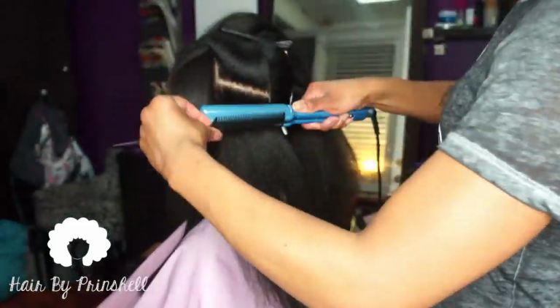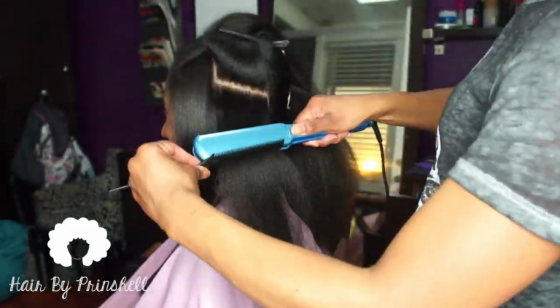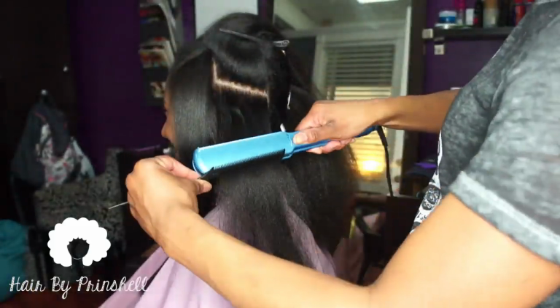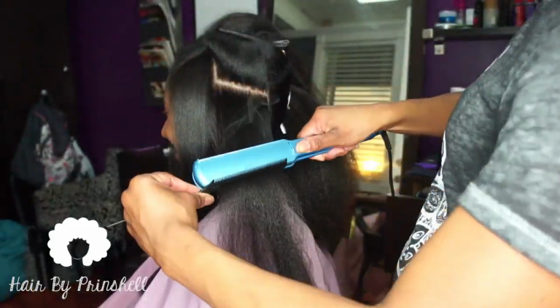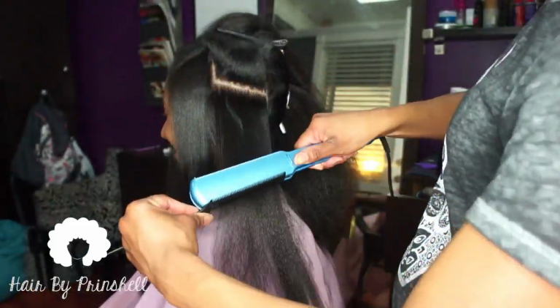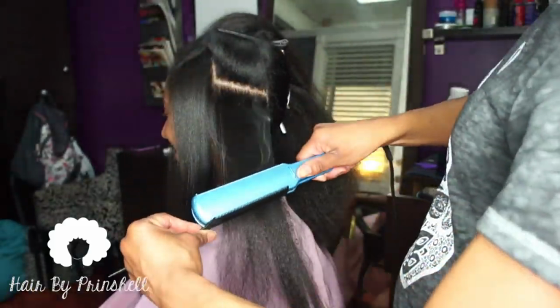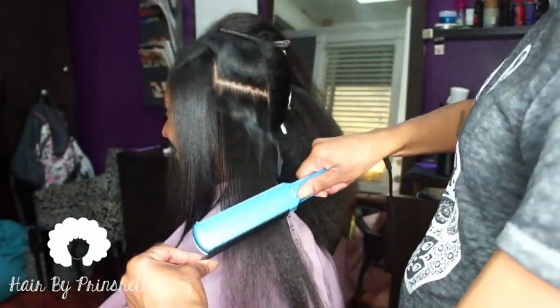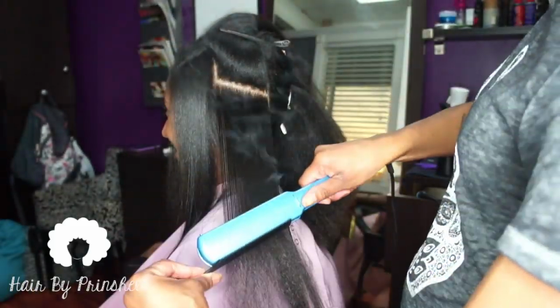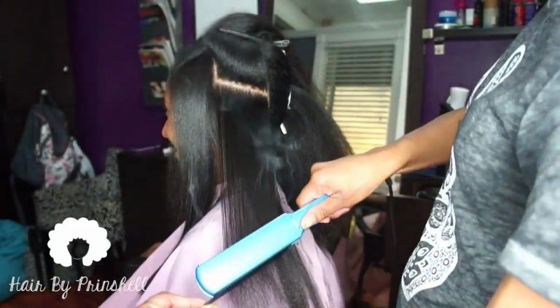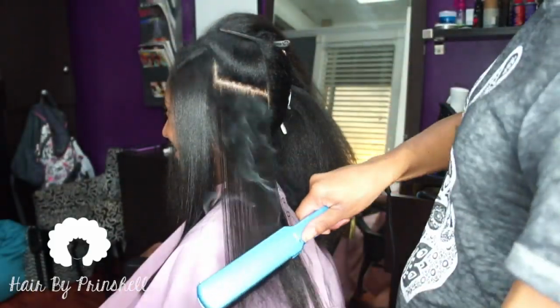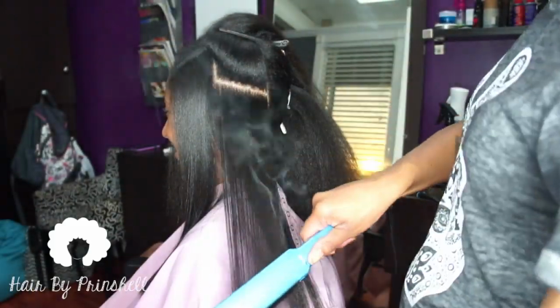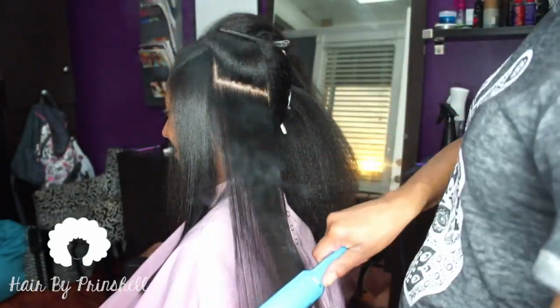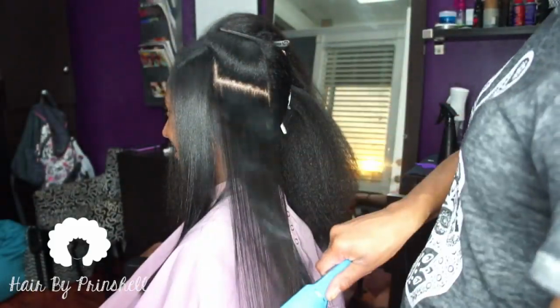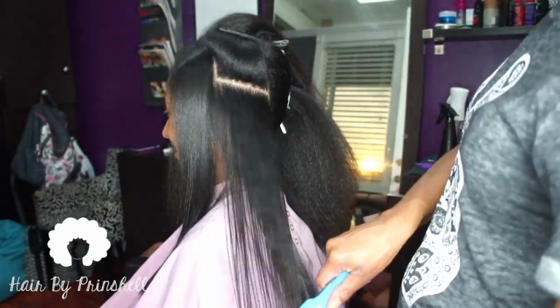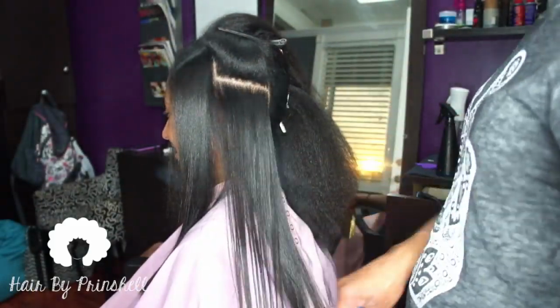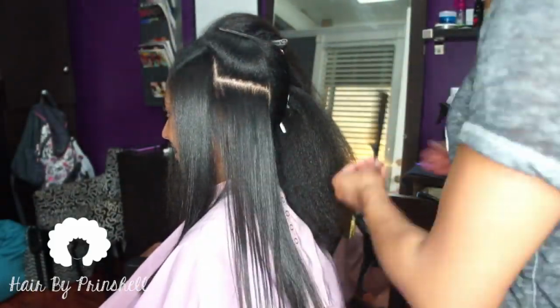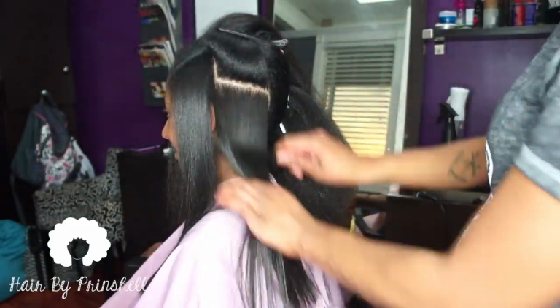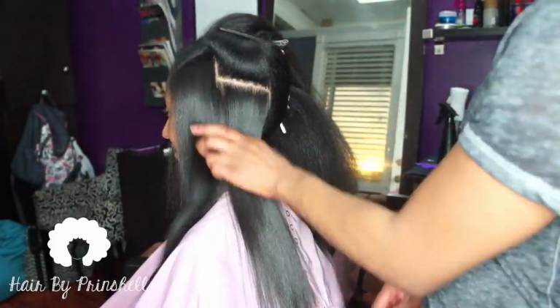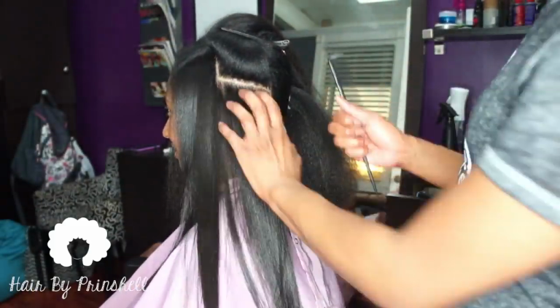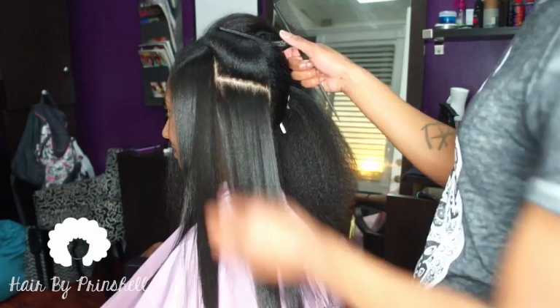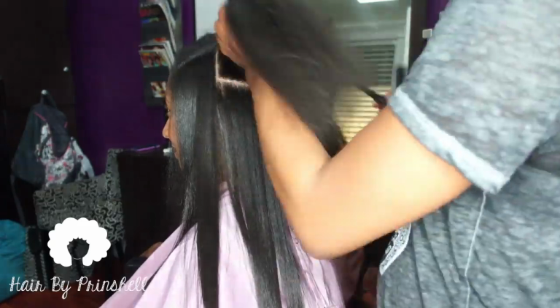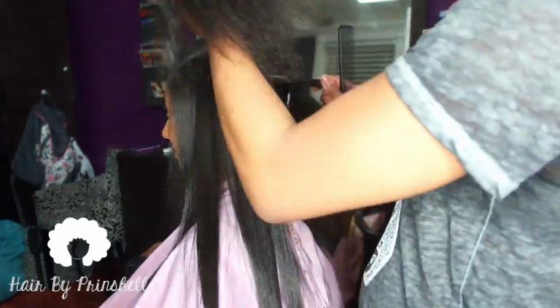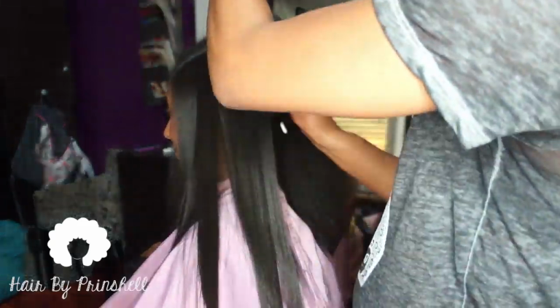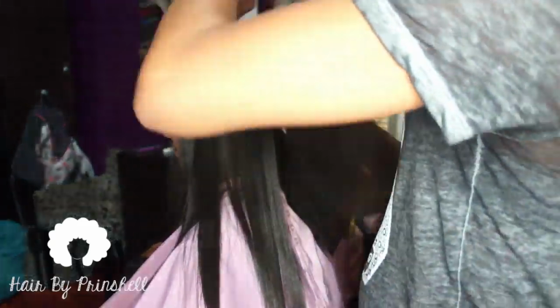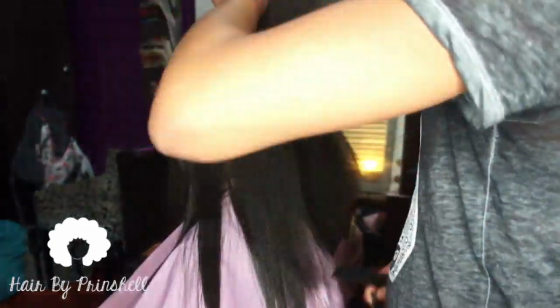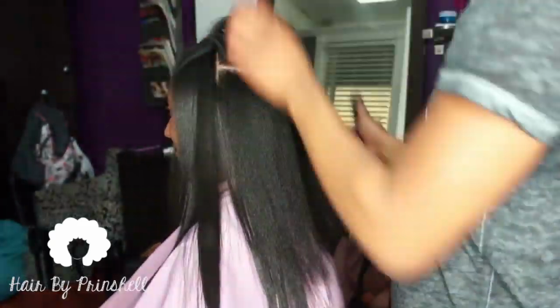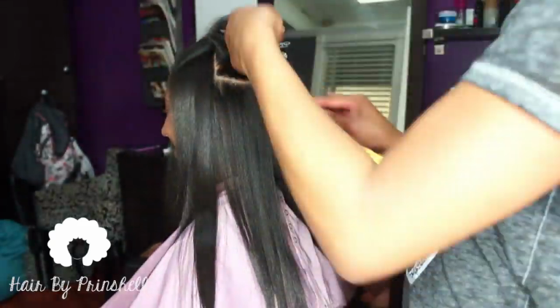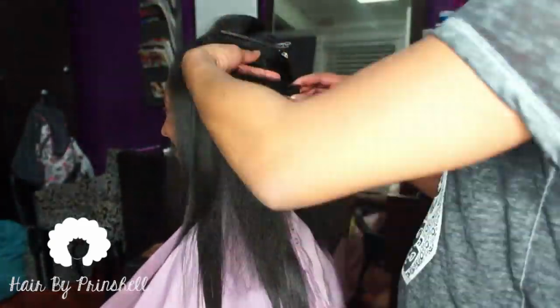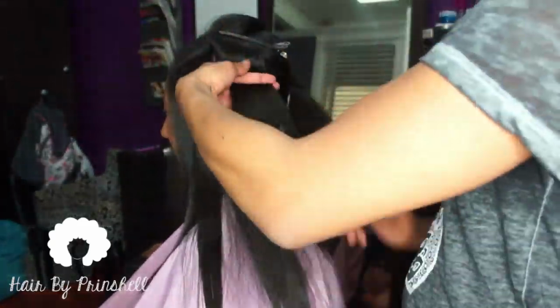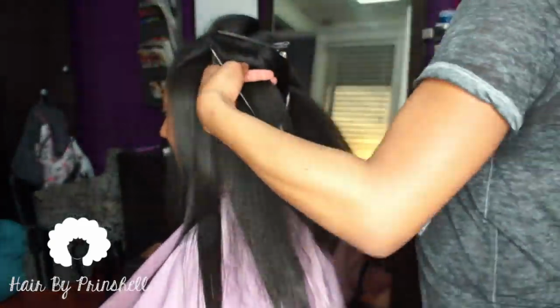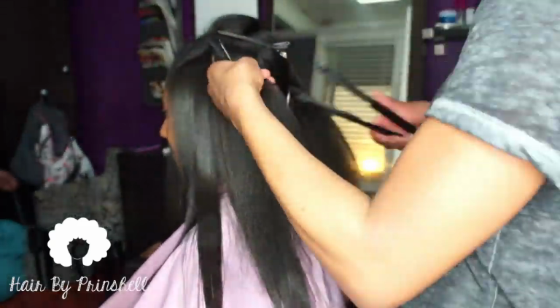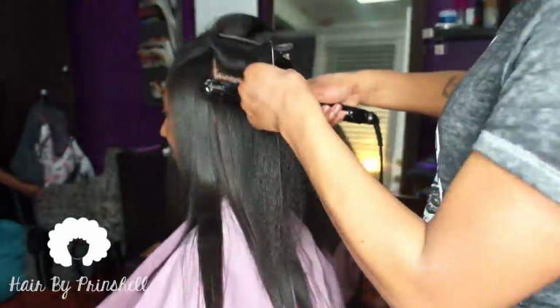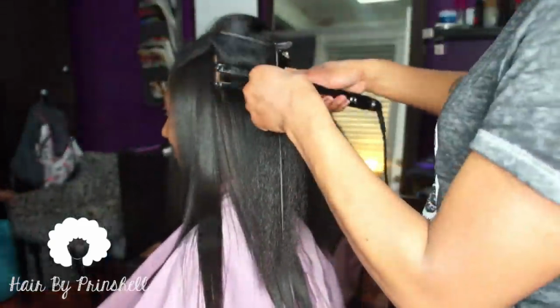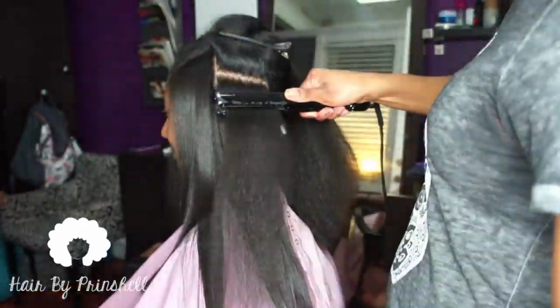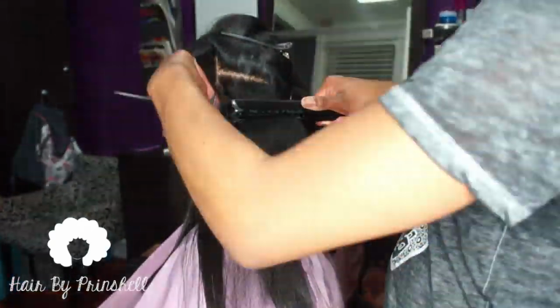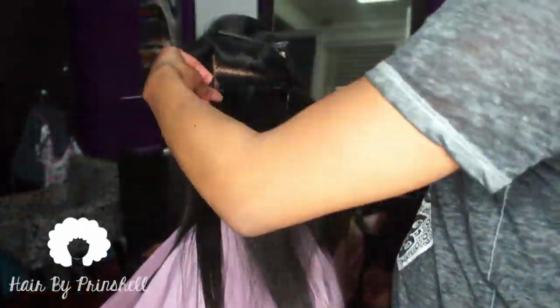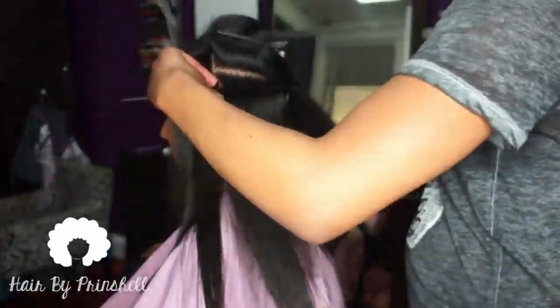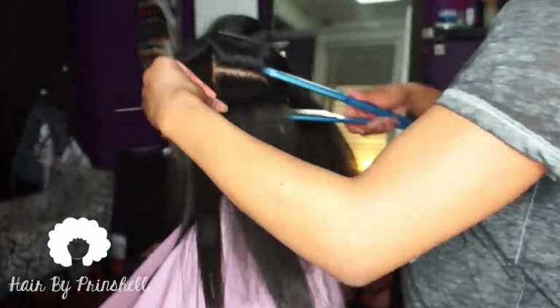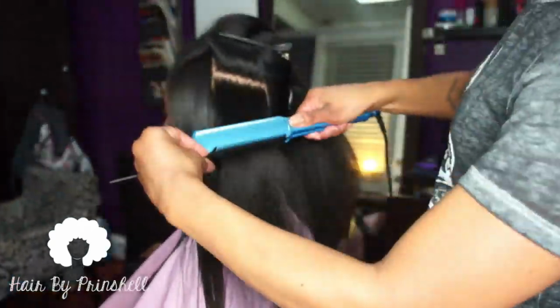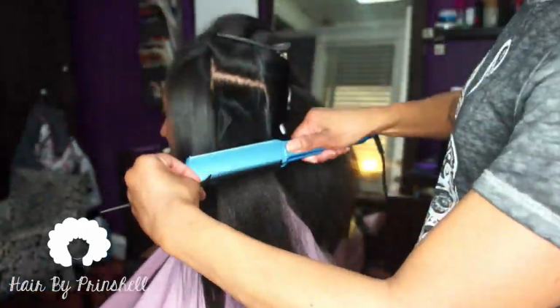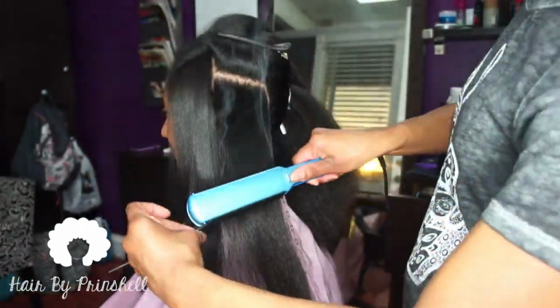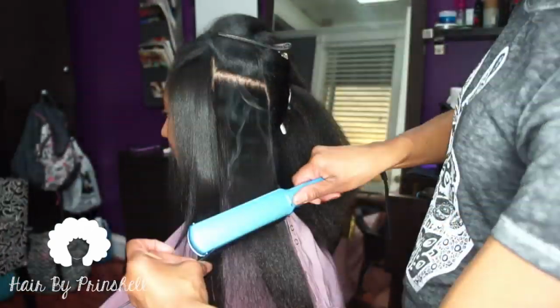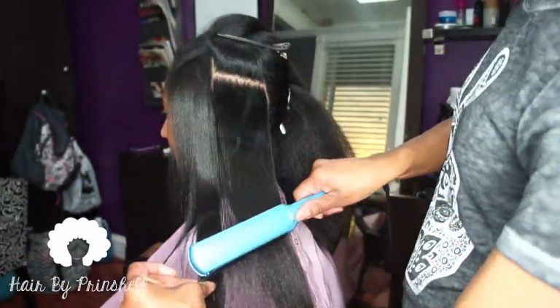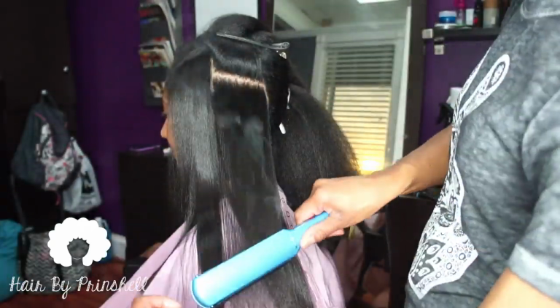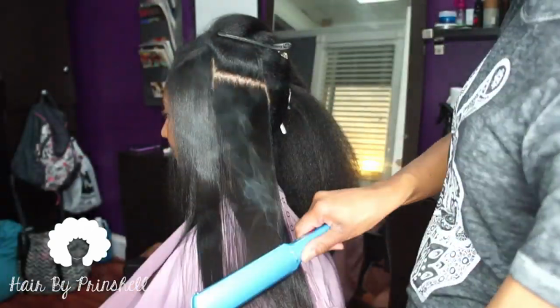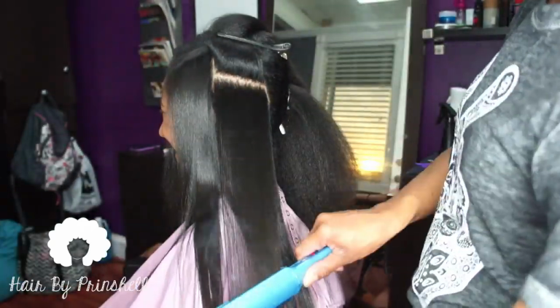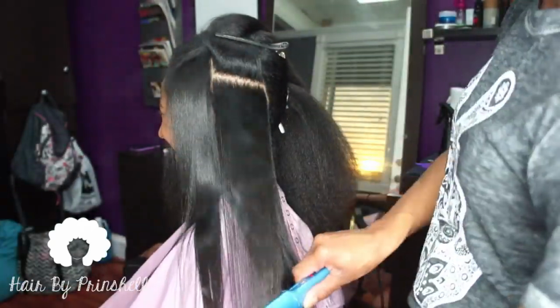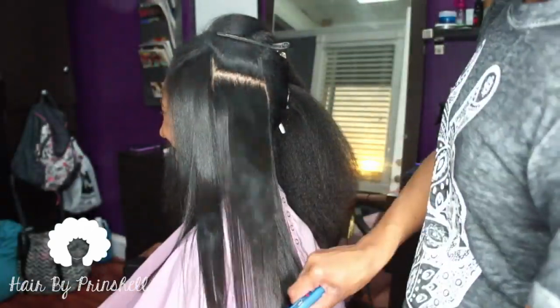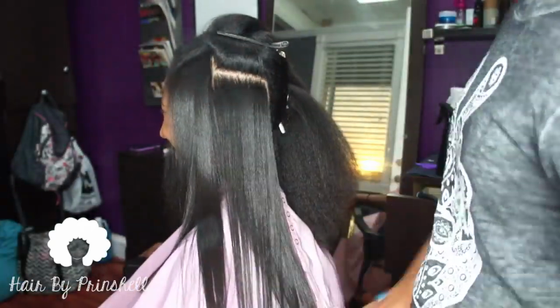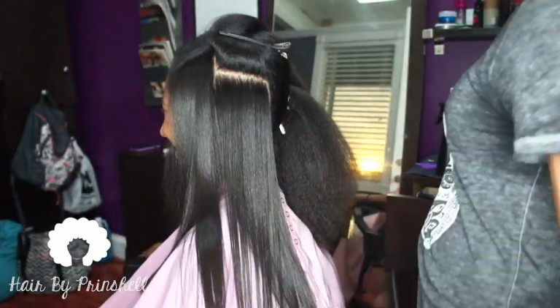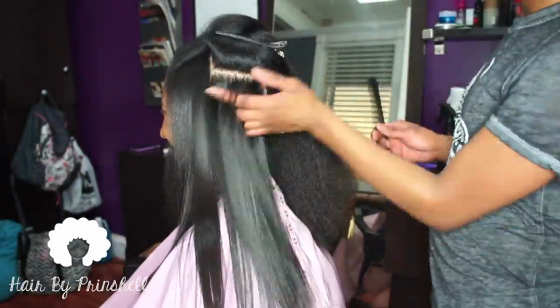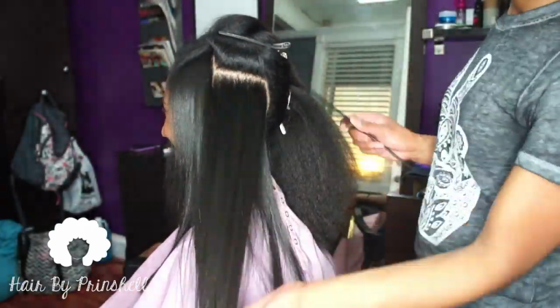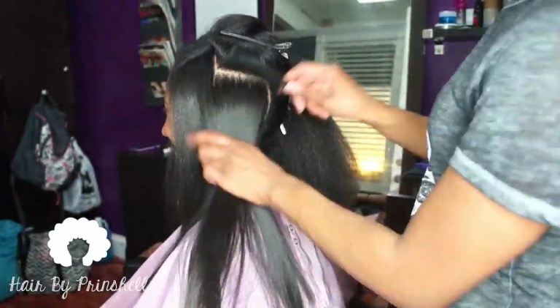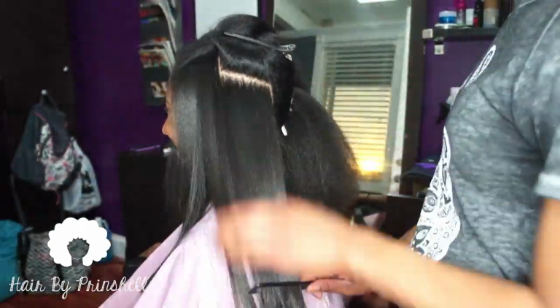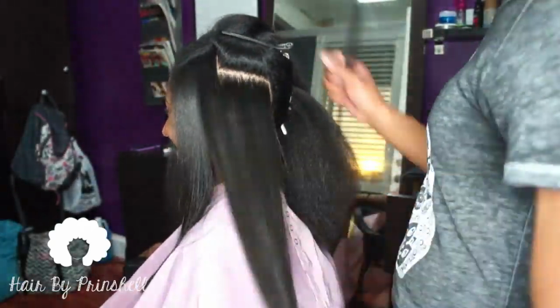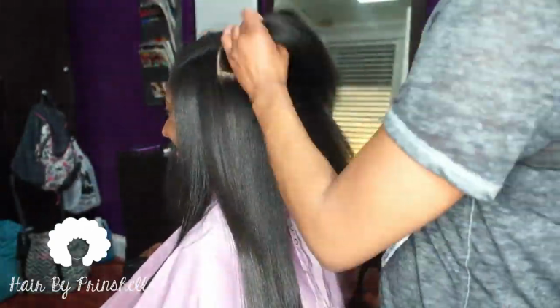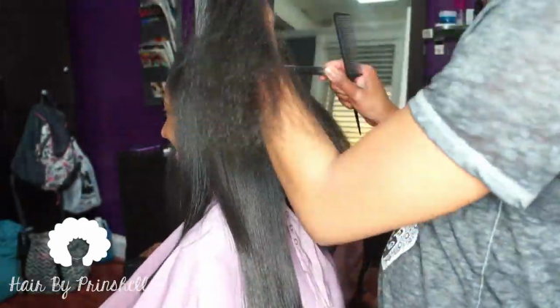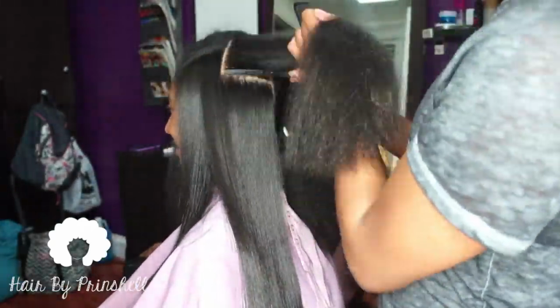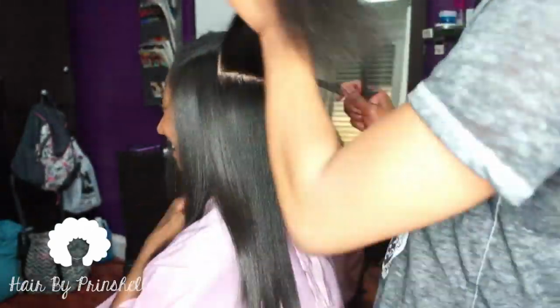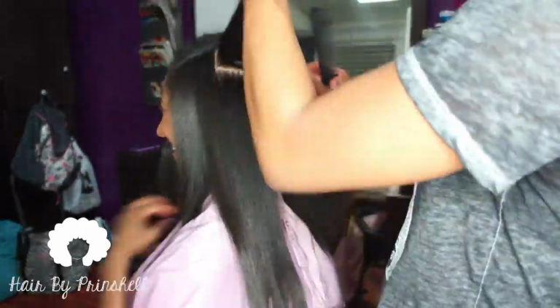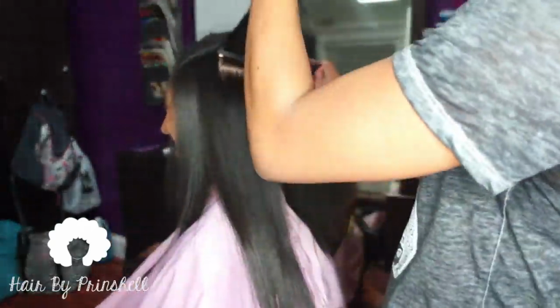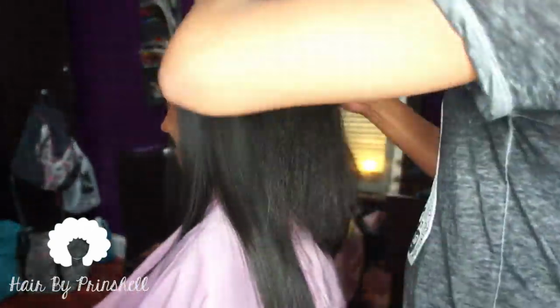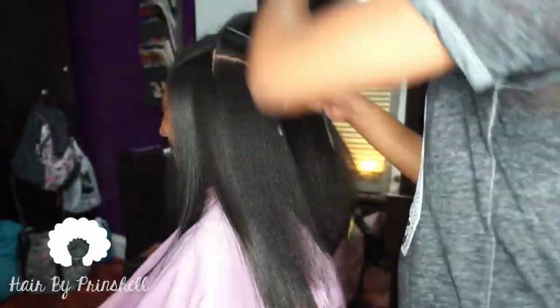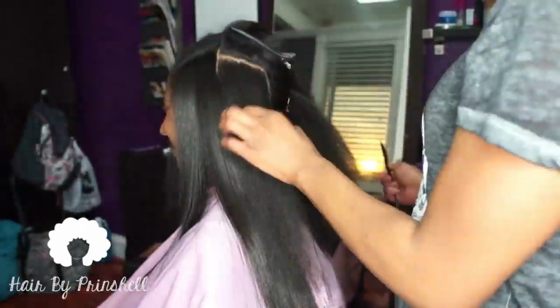I do not use a serum, gloss, or butter for her hair to shine. It comes from being thoroughly cleansed and well maintained.